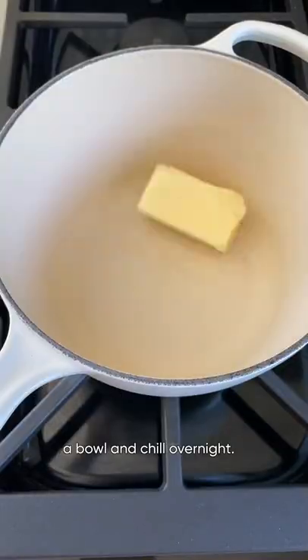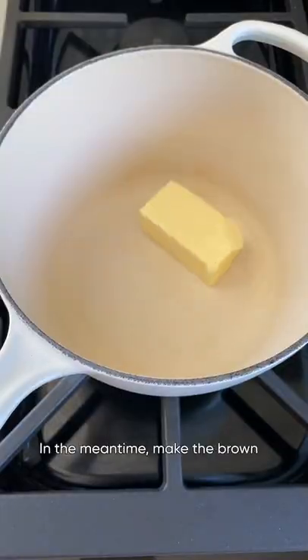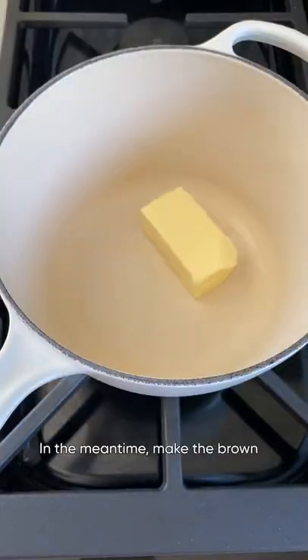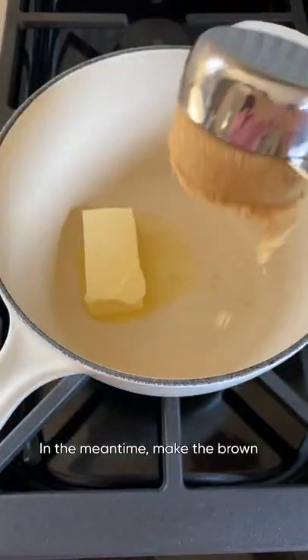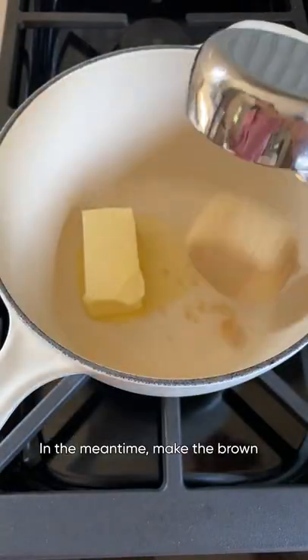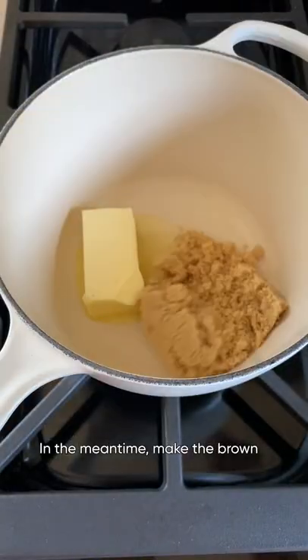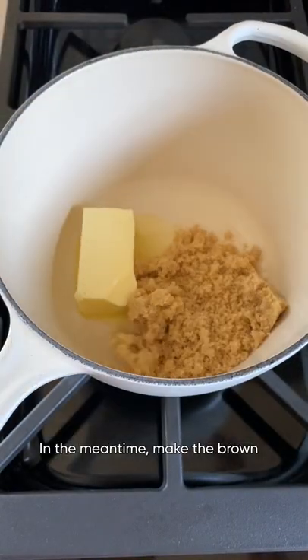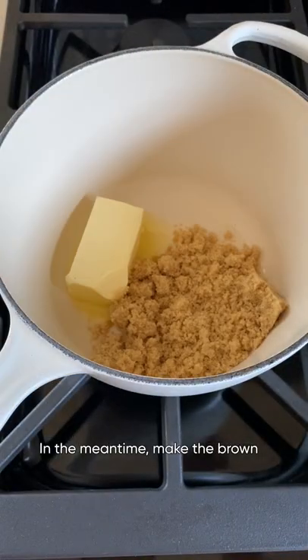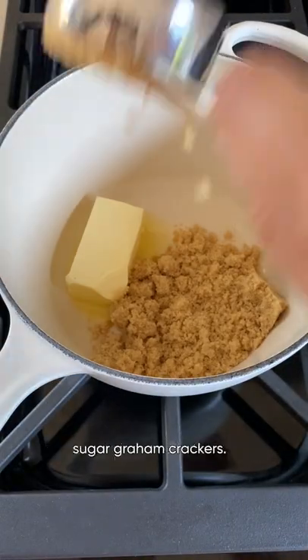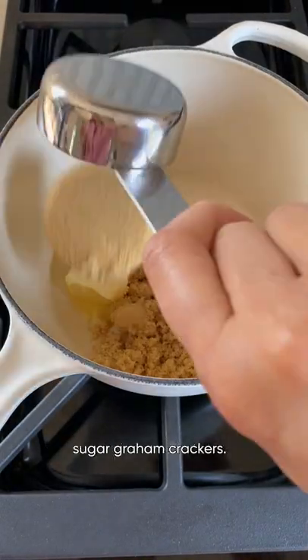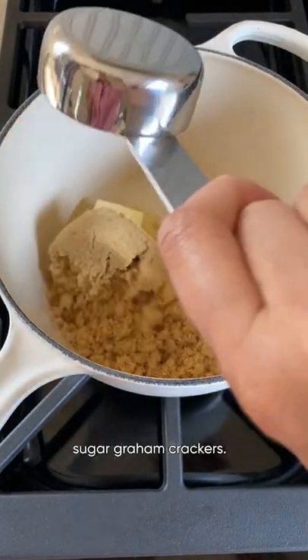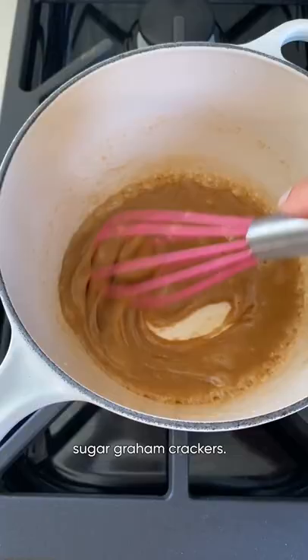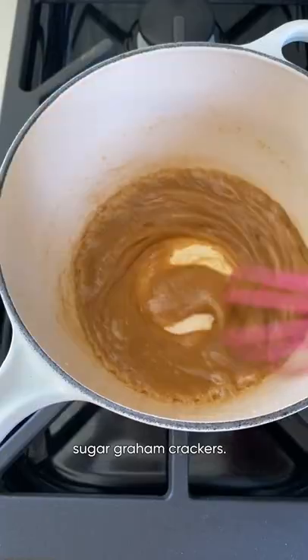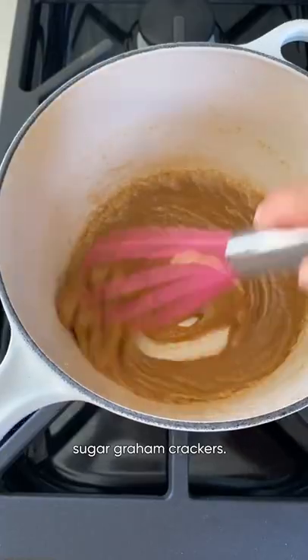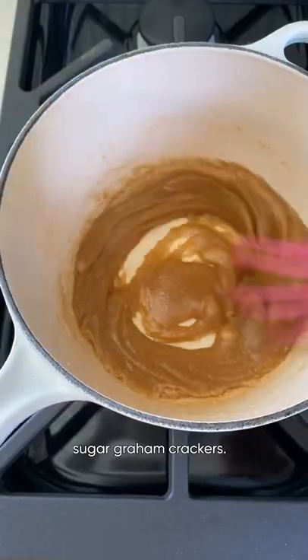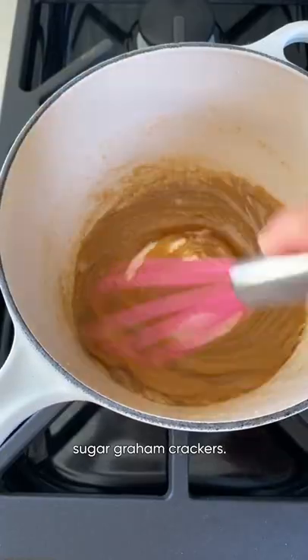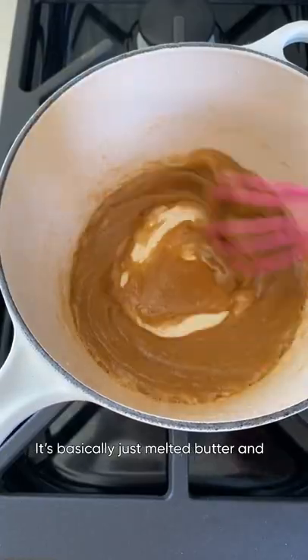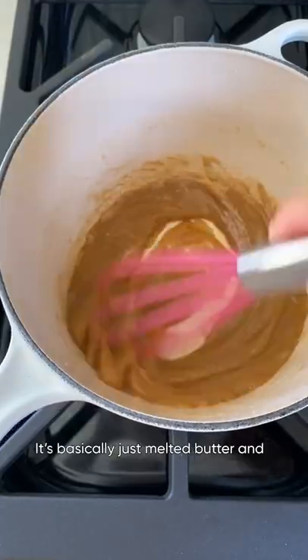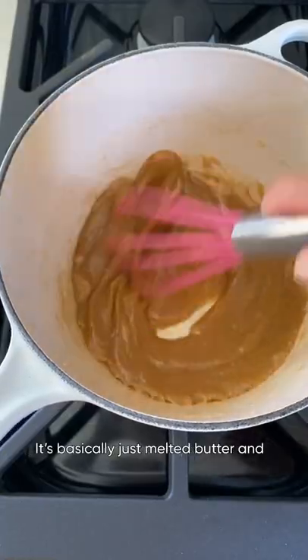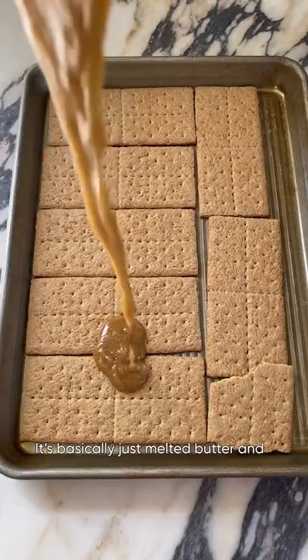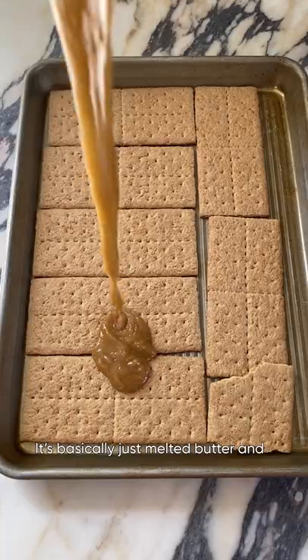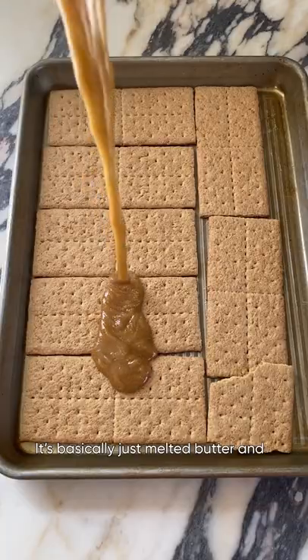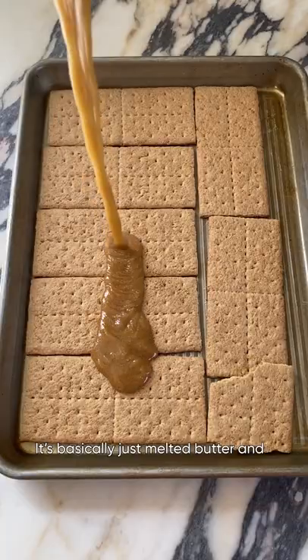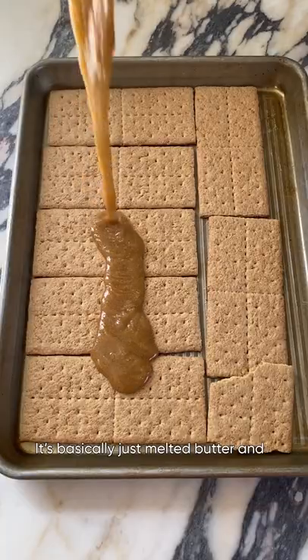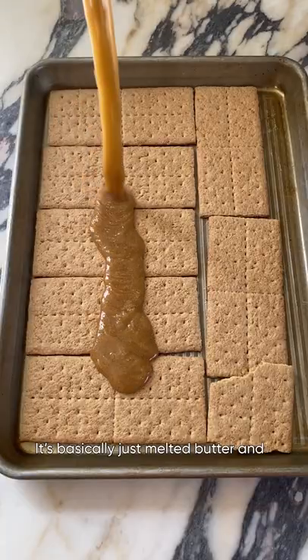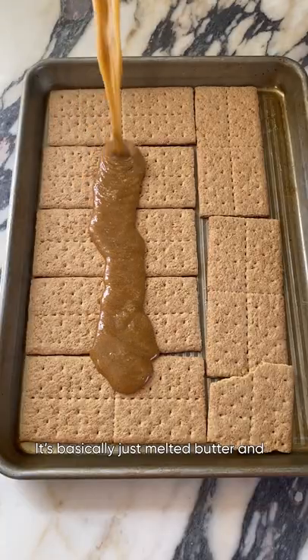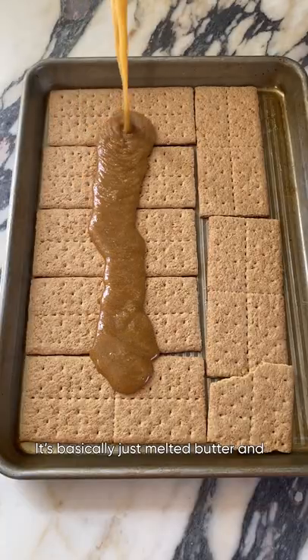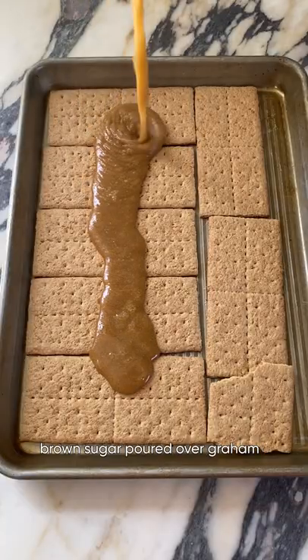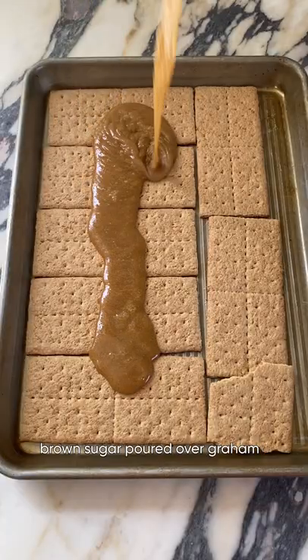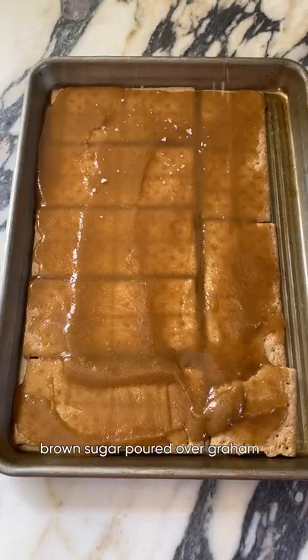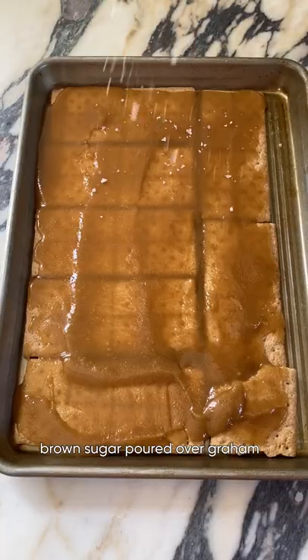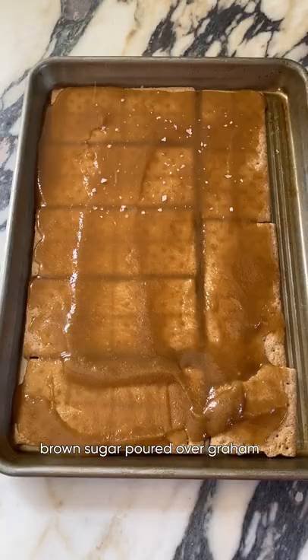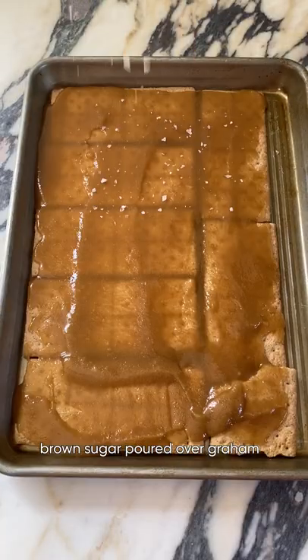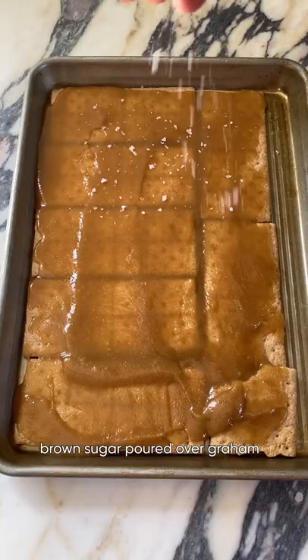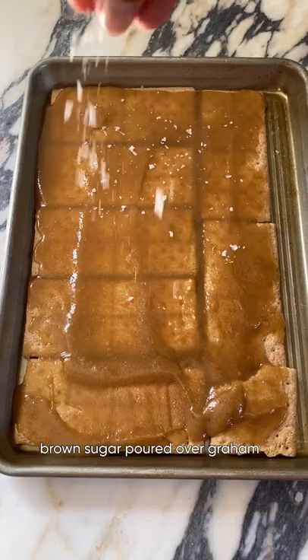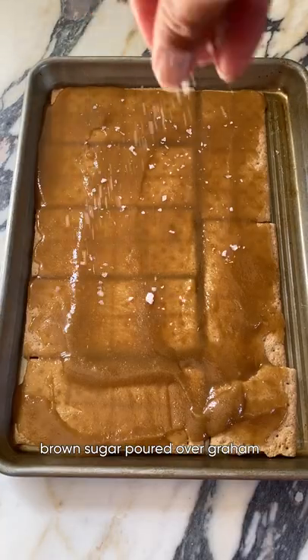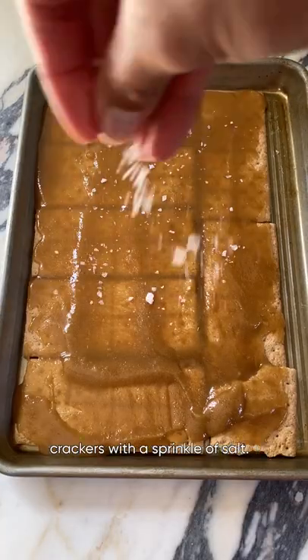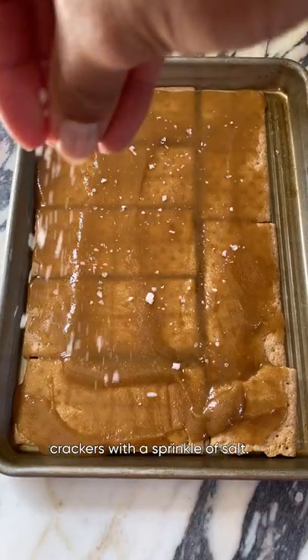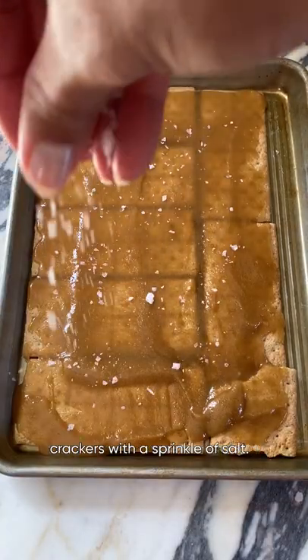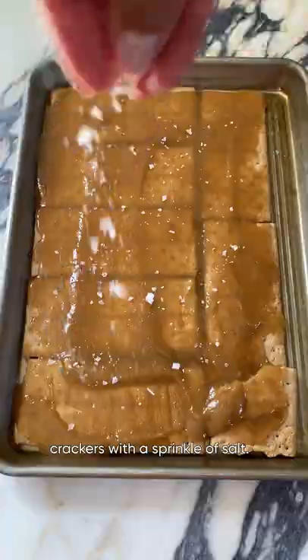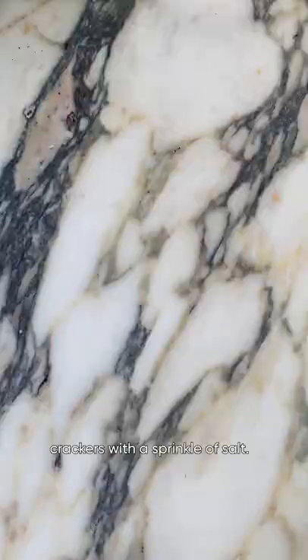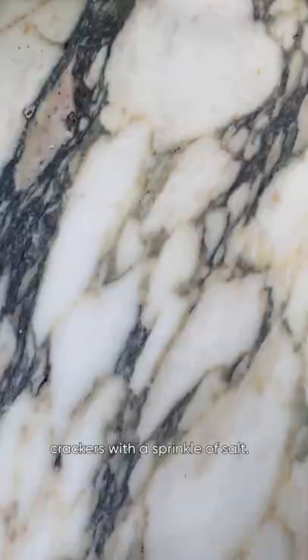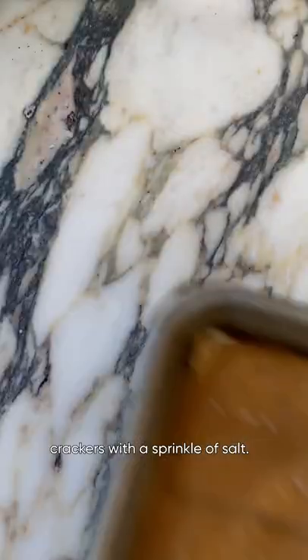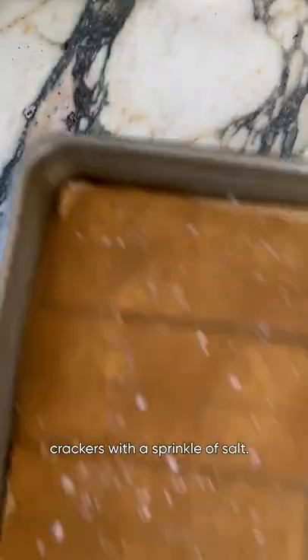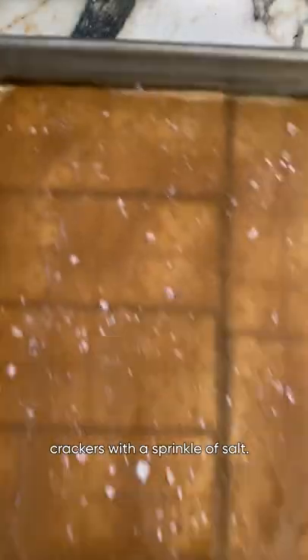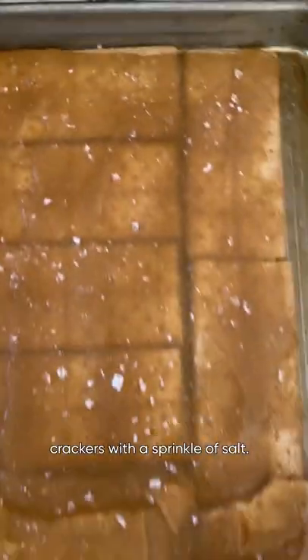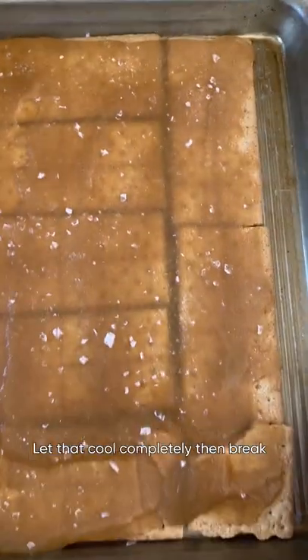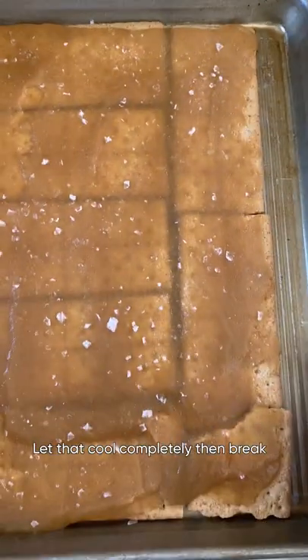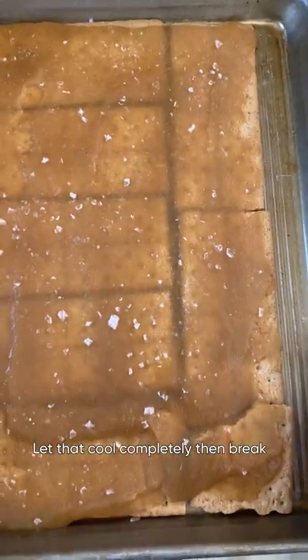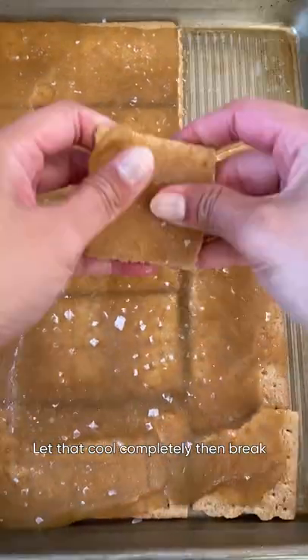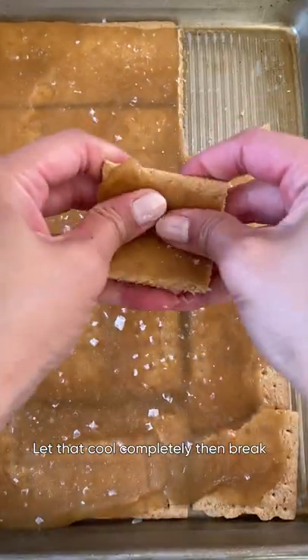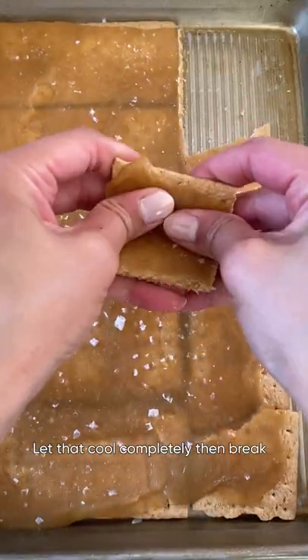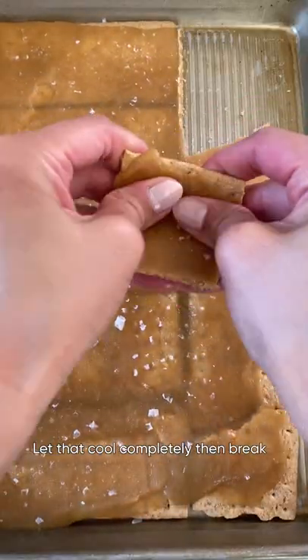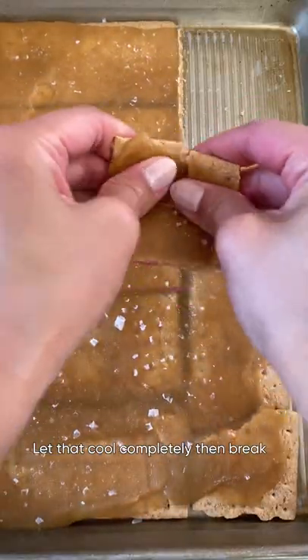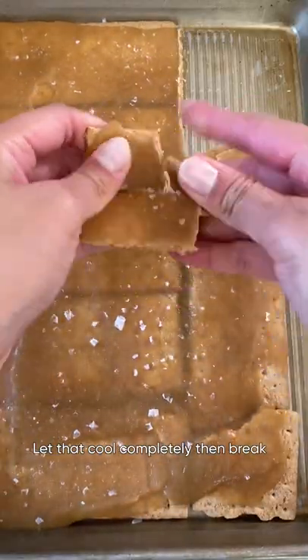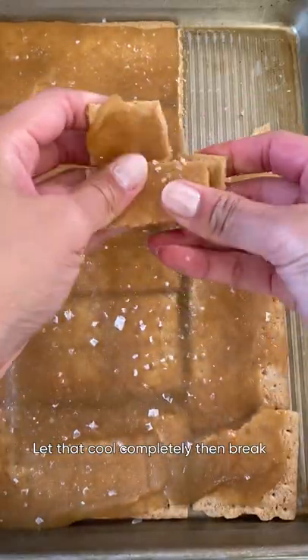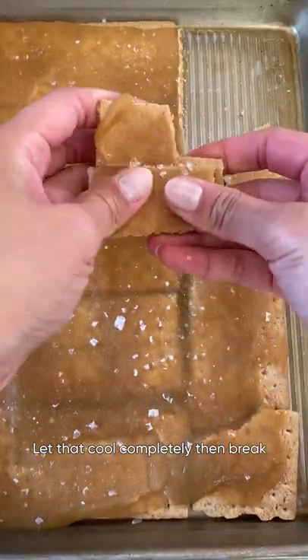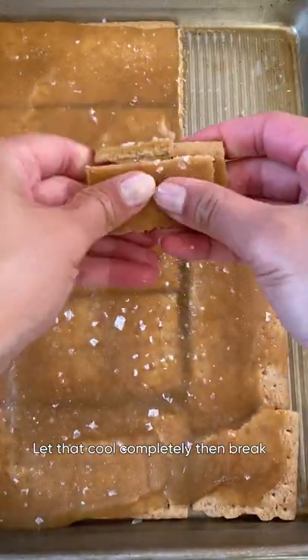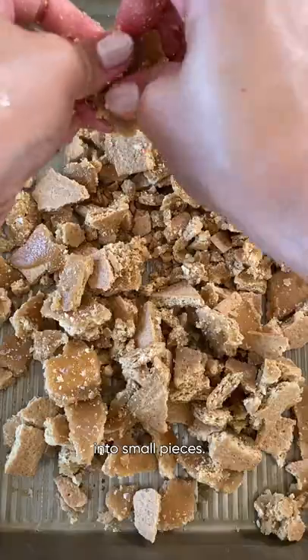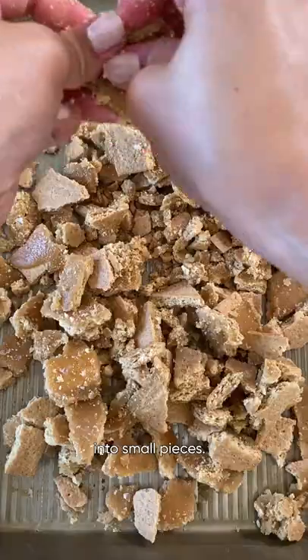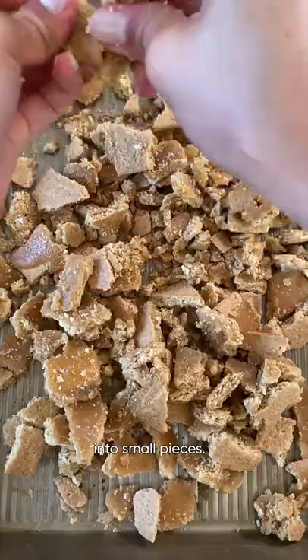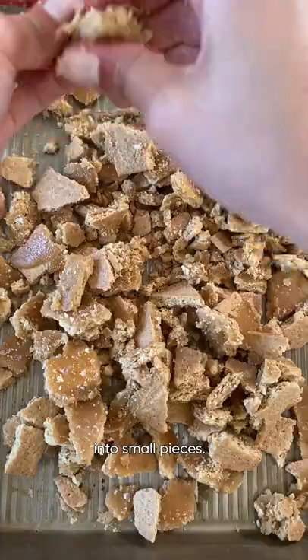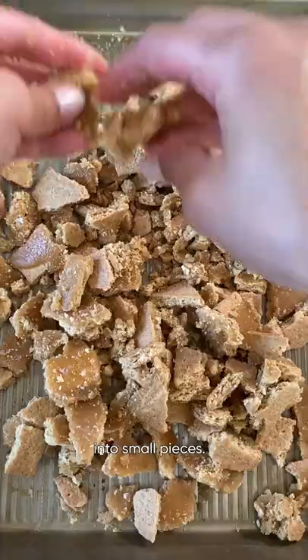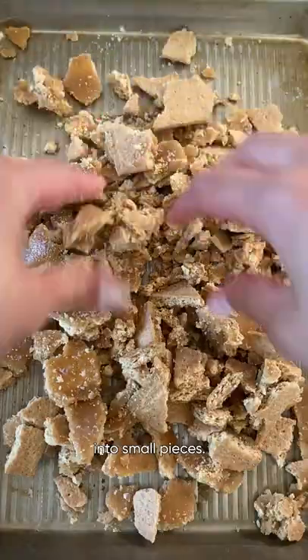In the meantime, make the brown sugar graham crackers. It's basically just melted butter and brown sugar poured over graham crackers with a sprinkle of salt. Let that cool completely then break into small pieces.